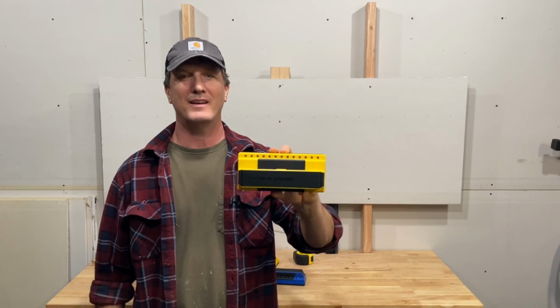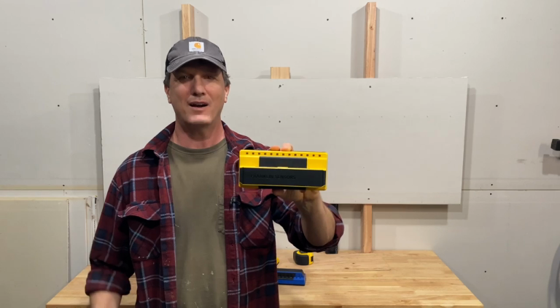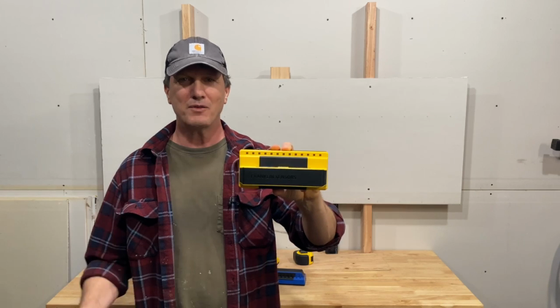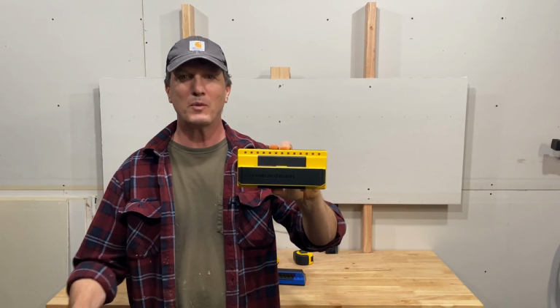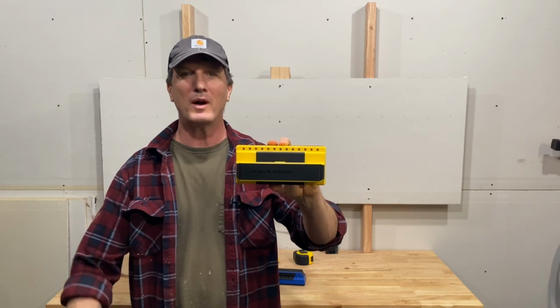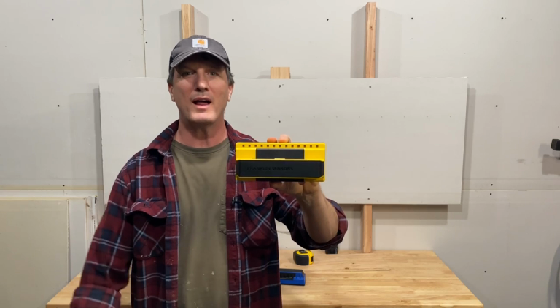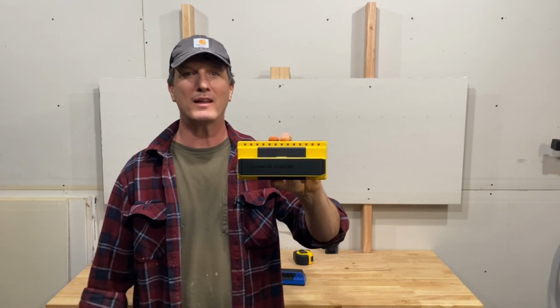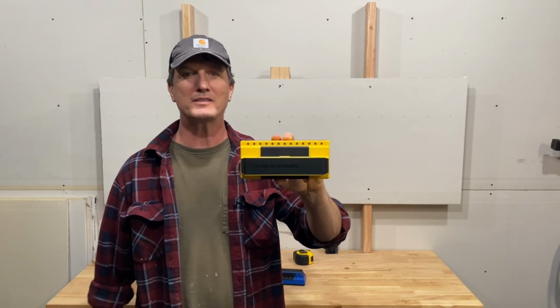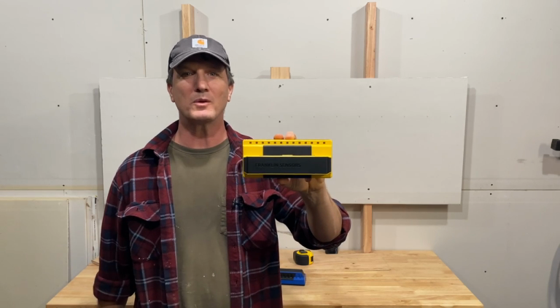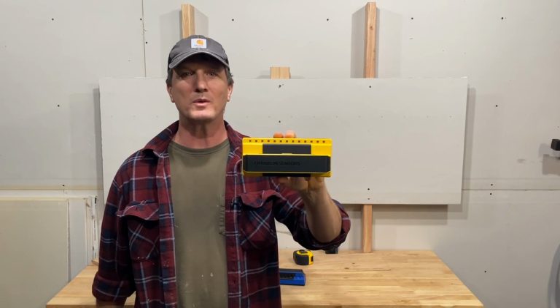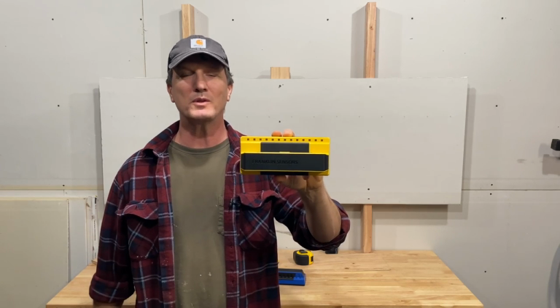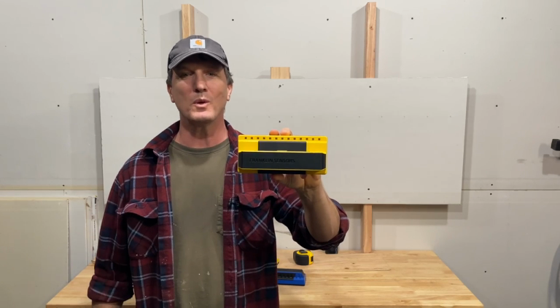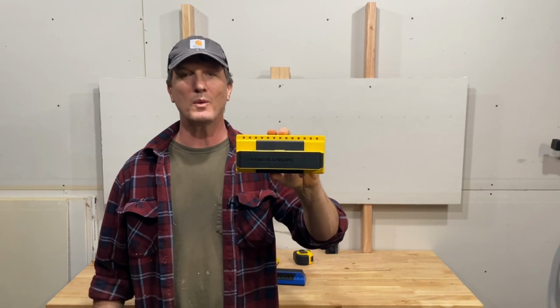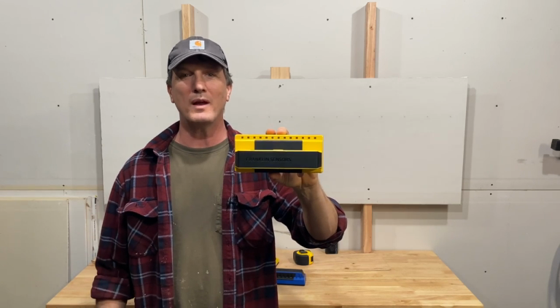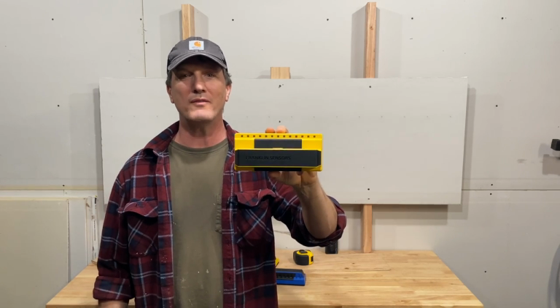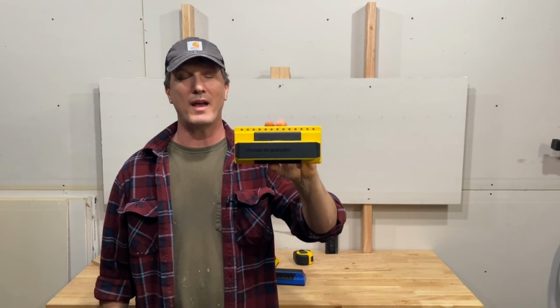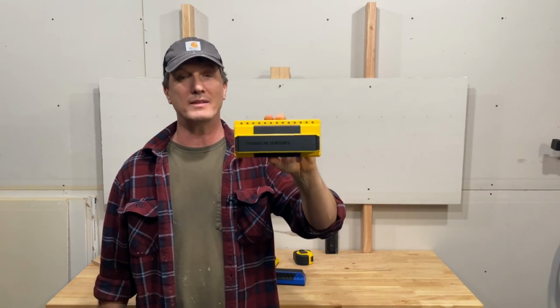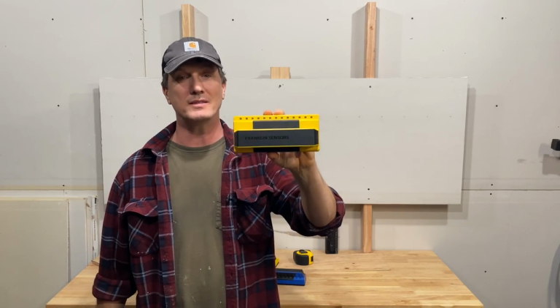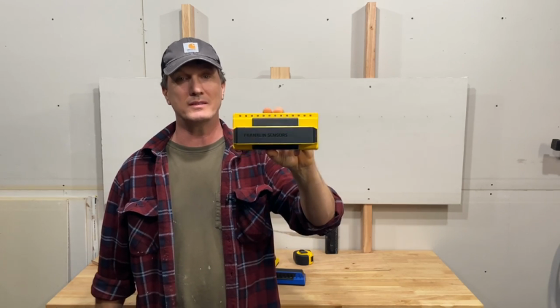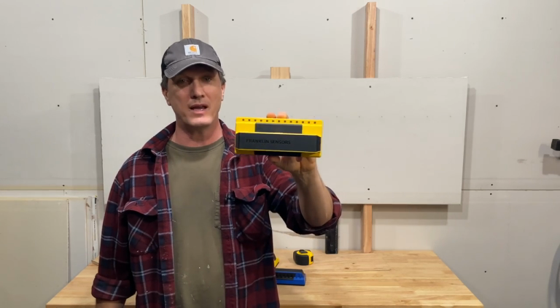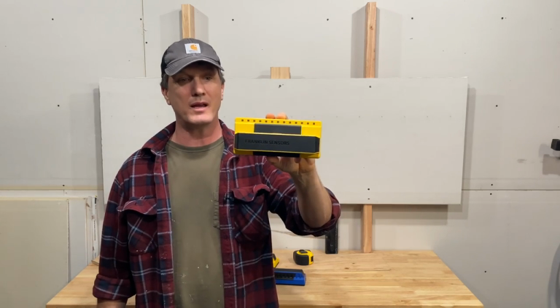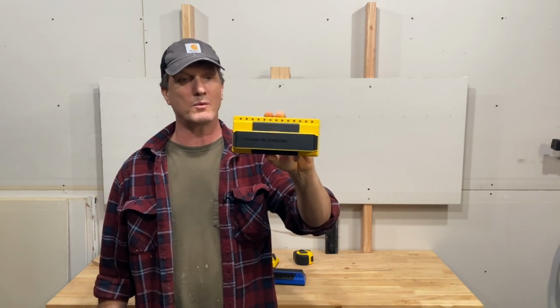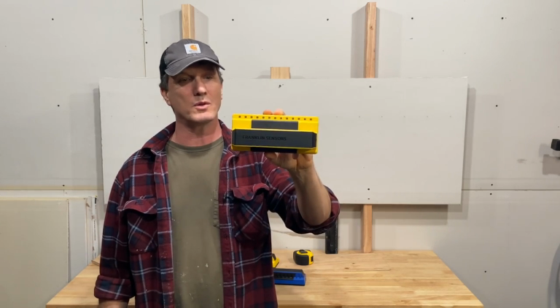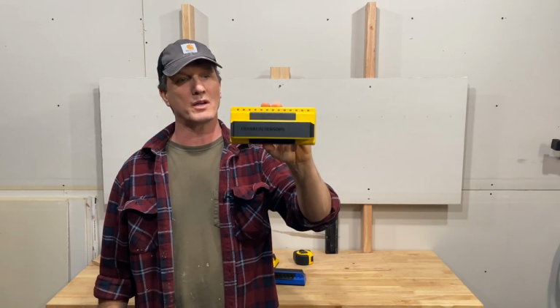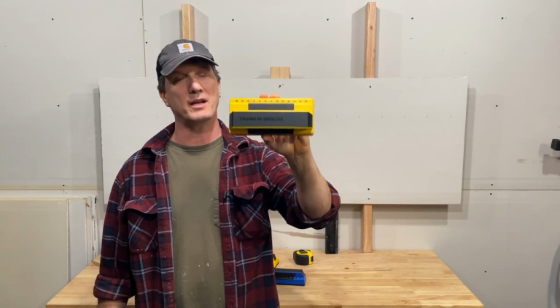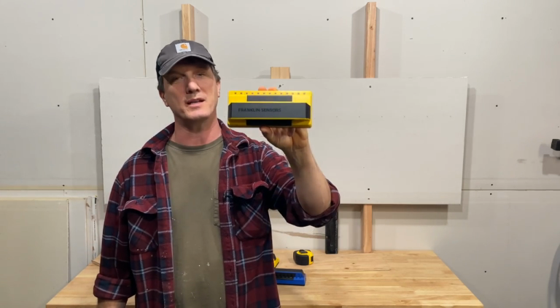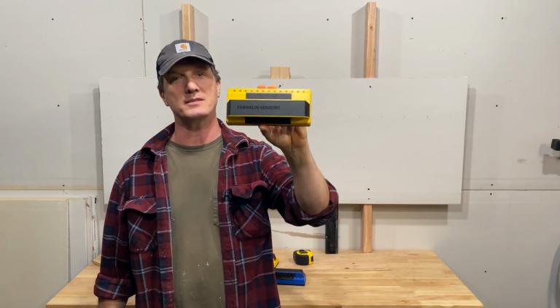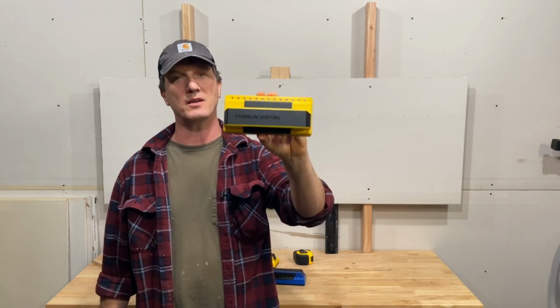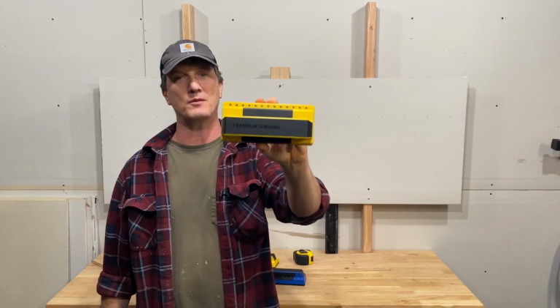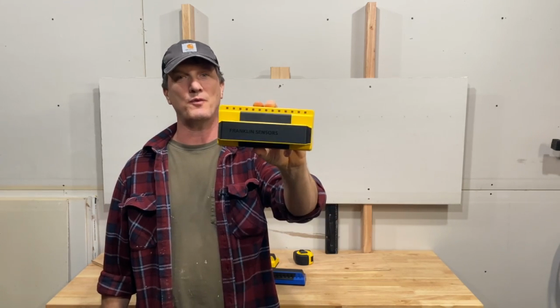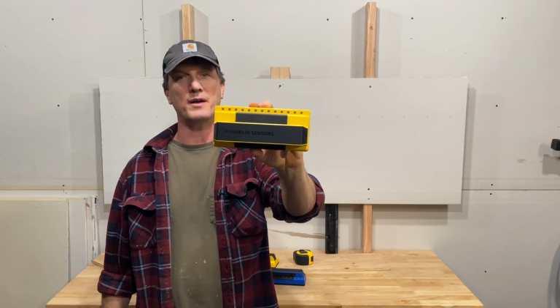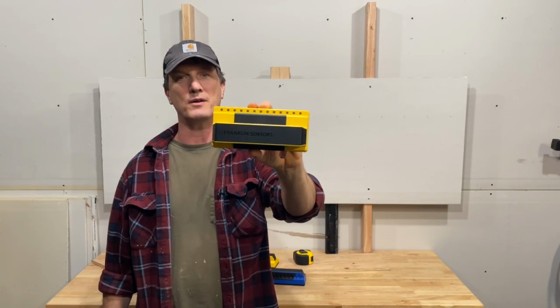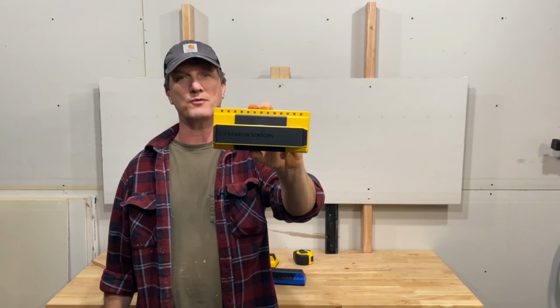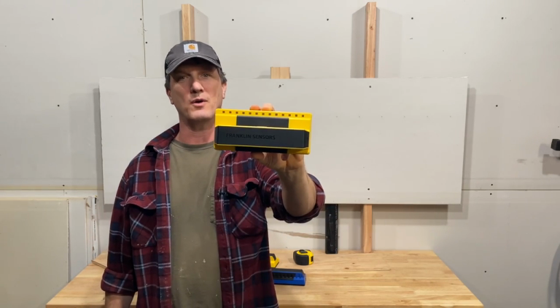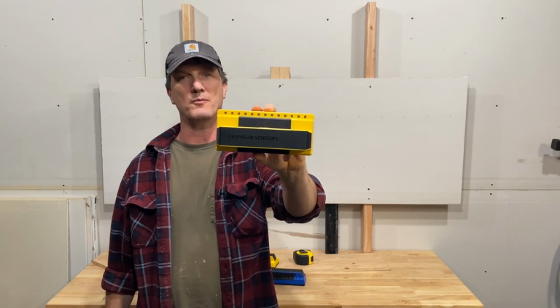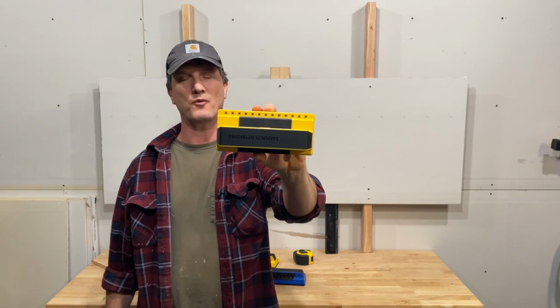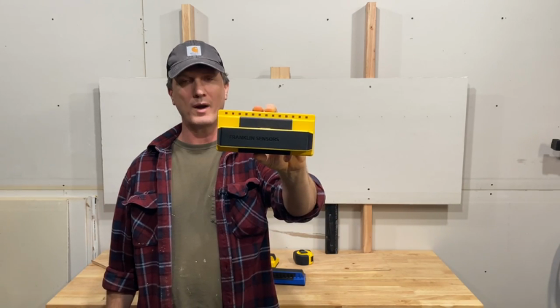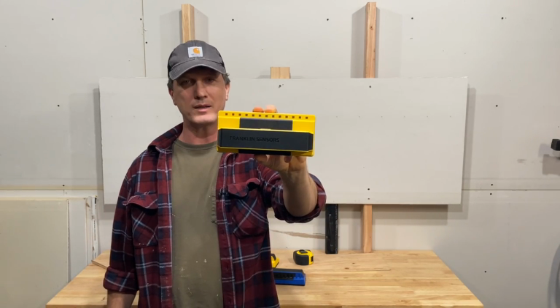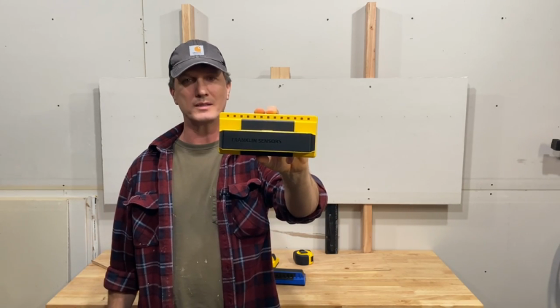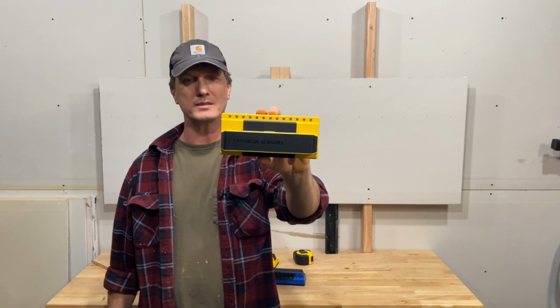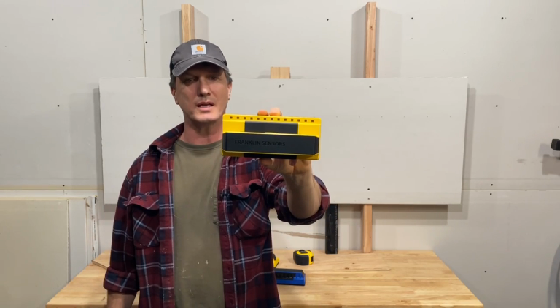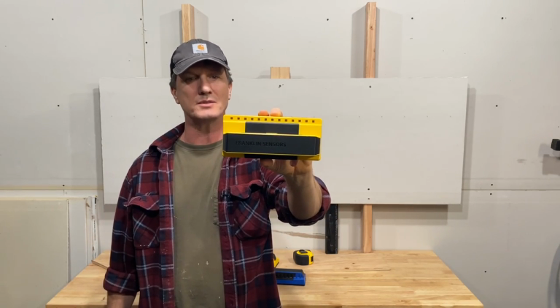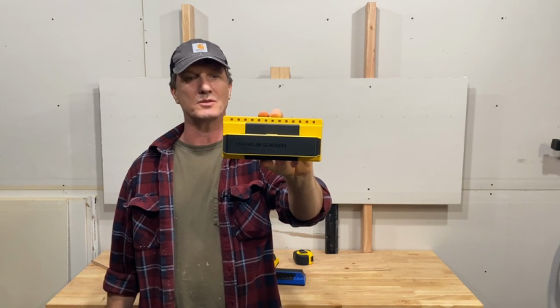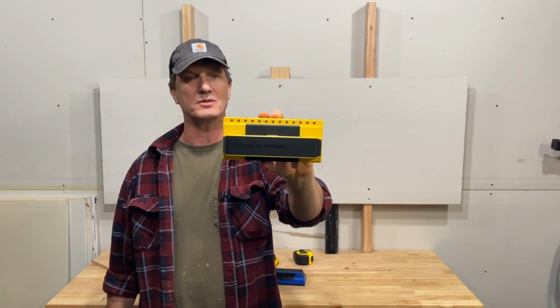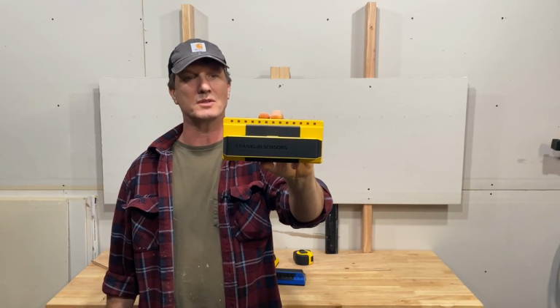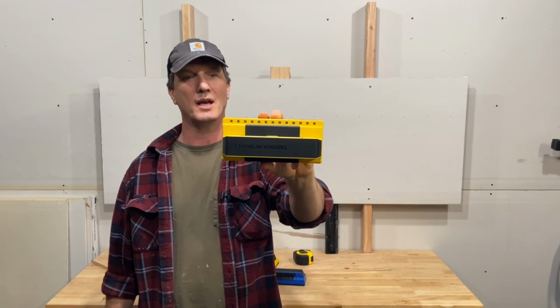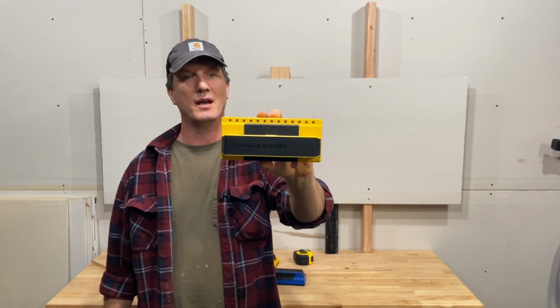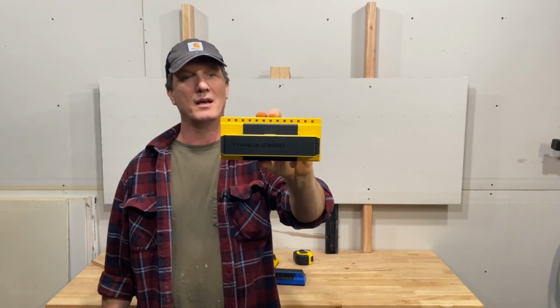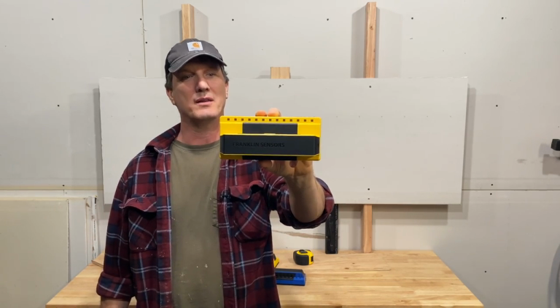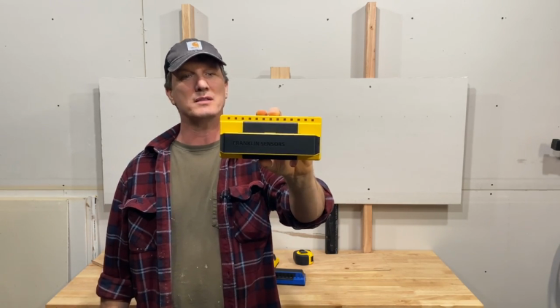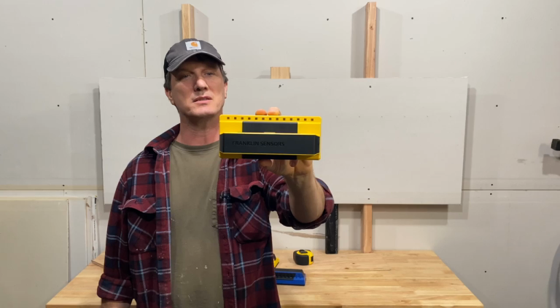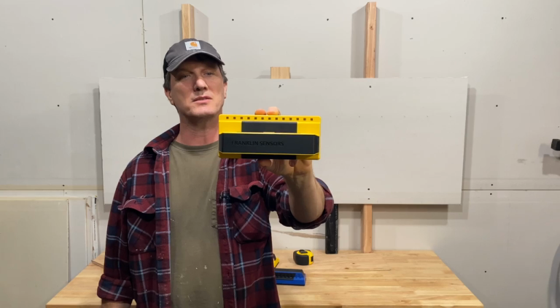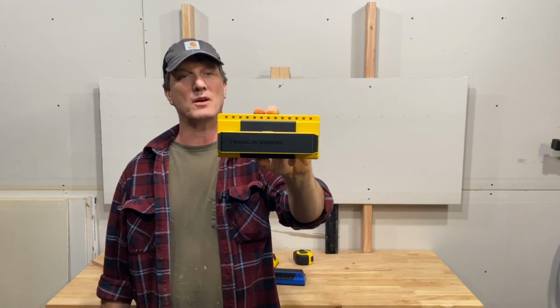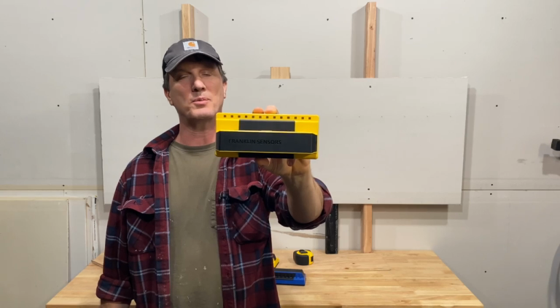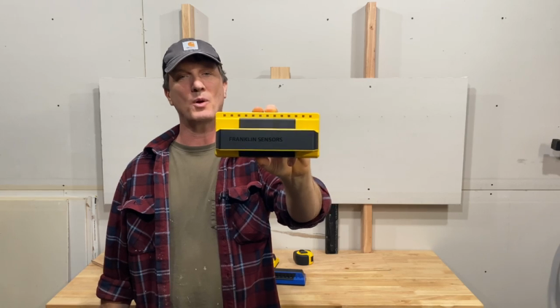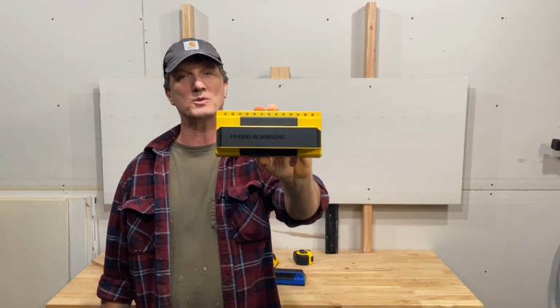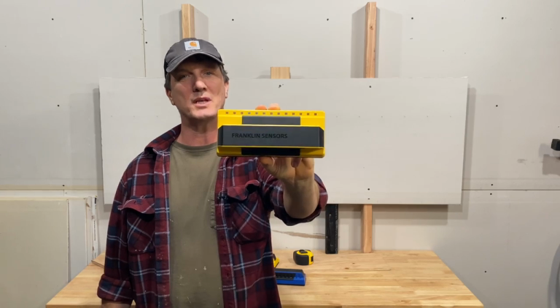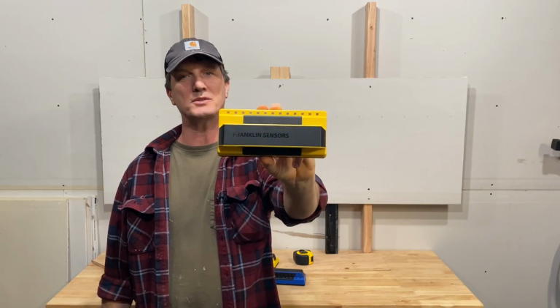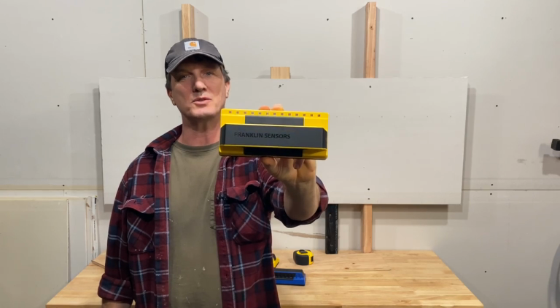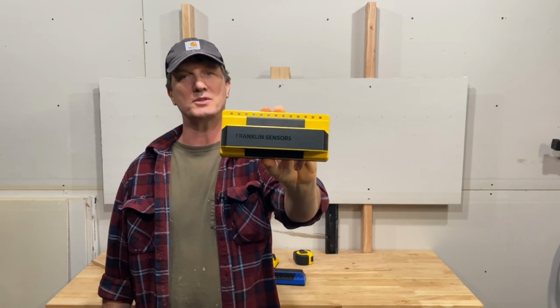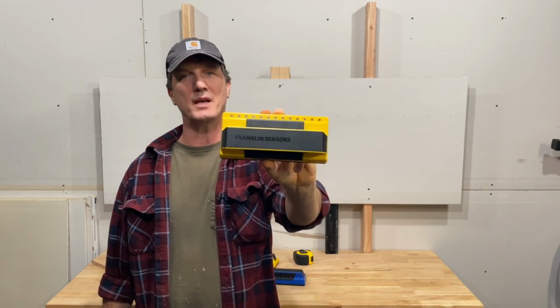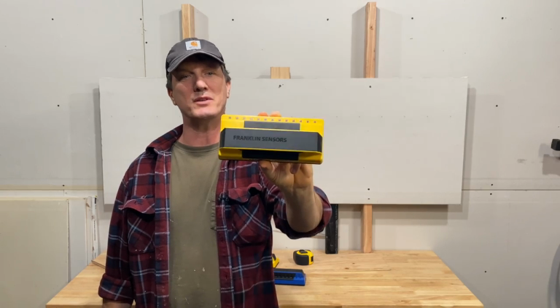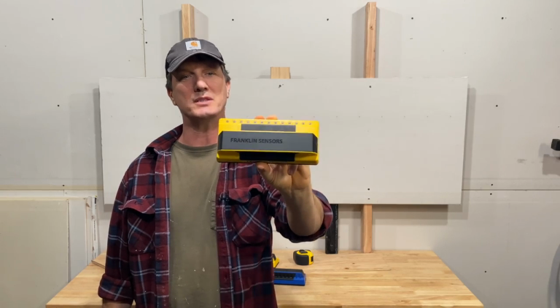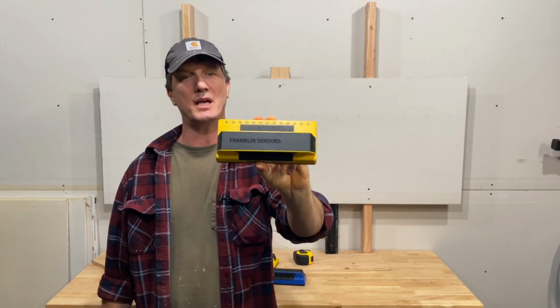Hey everyone, Alex here with ToolRev, and today we're looking at a stud finder from Franklin Sensors. This is their ProSensor 710.